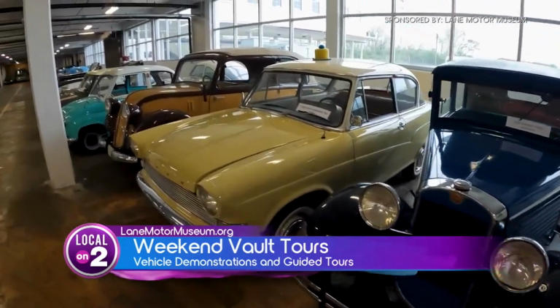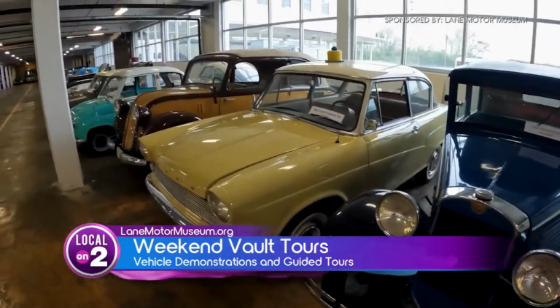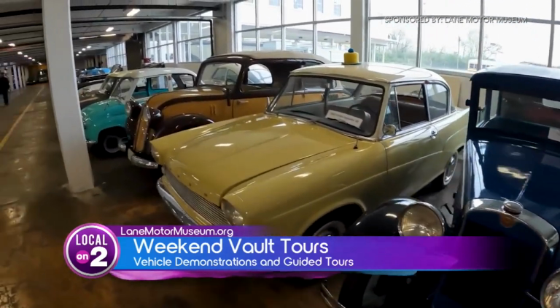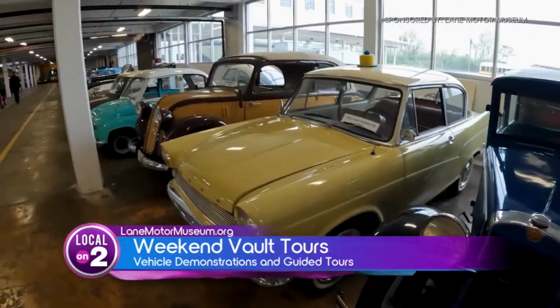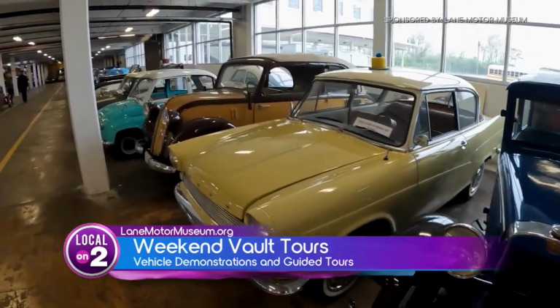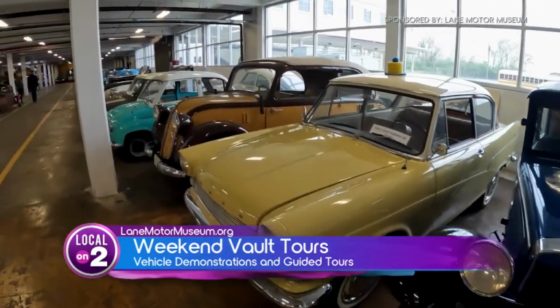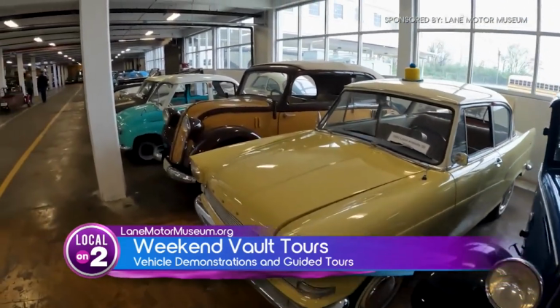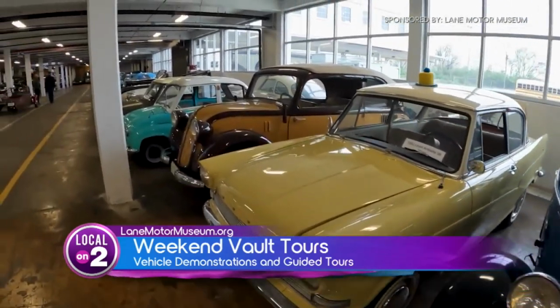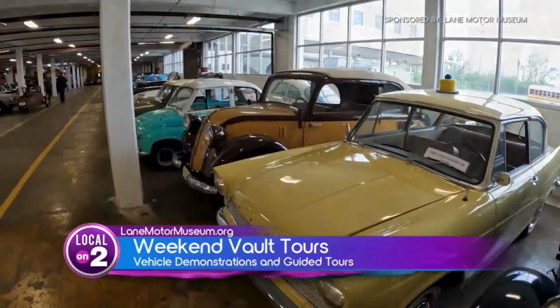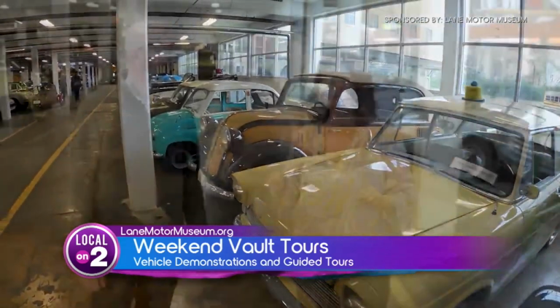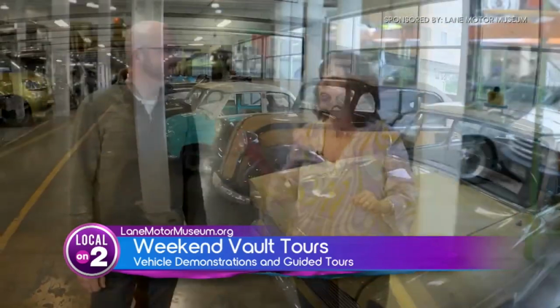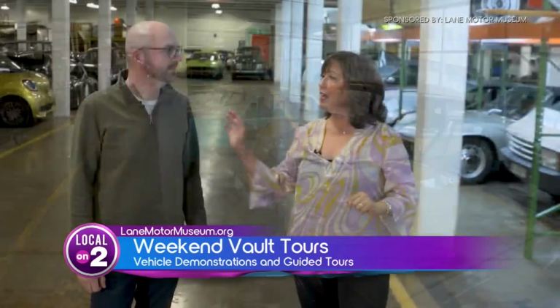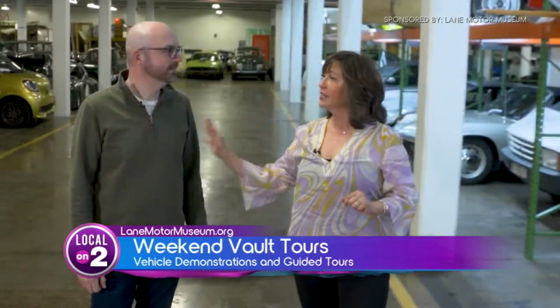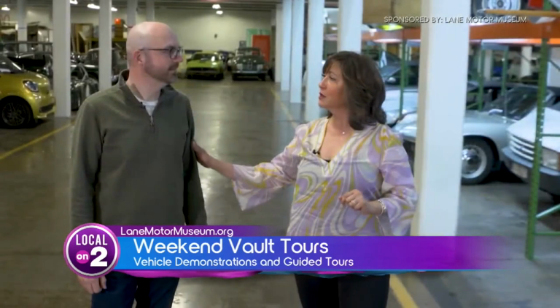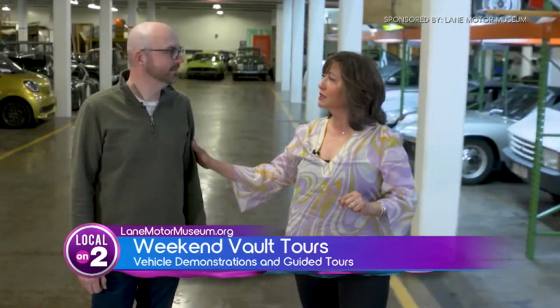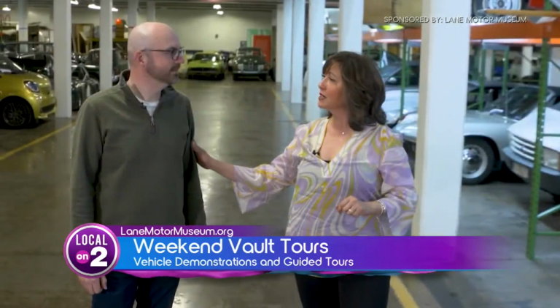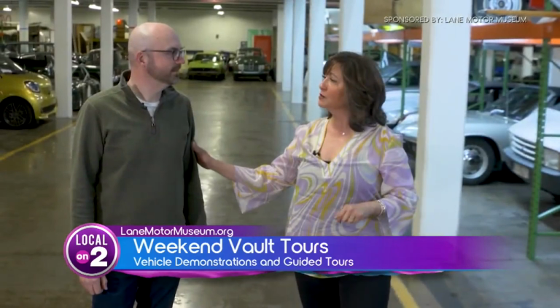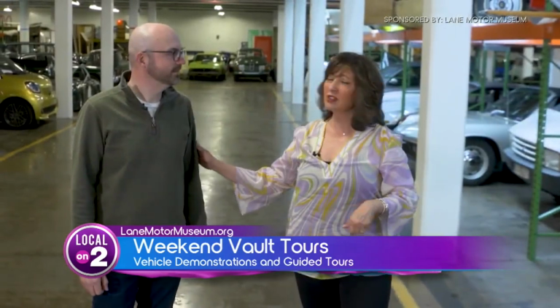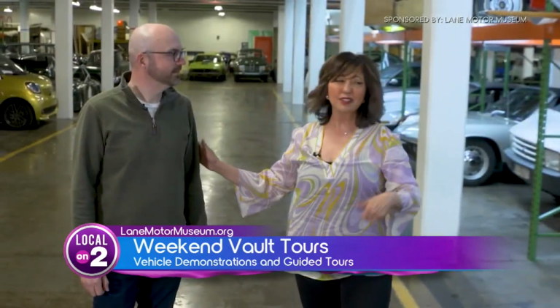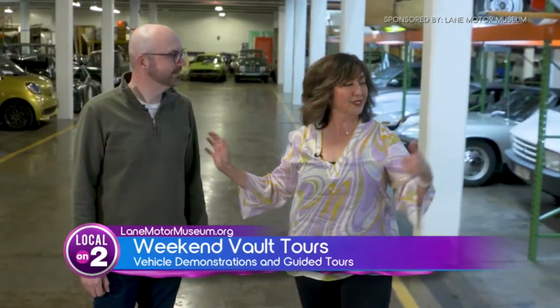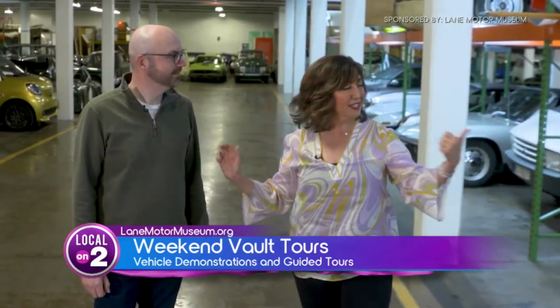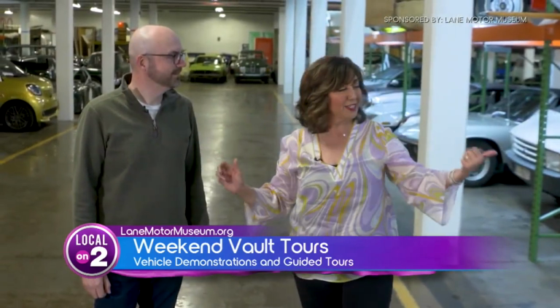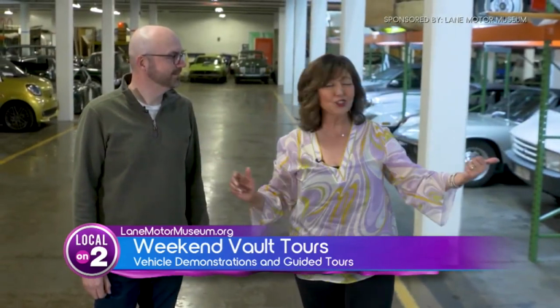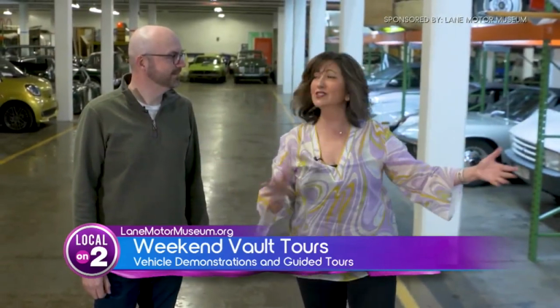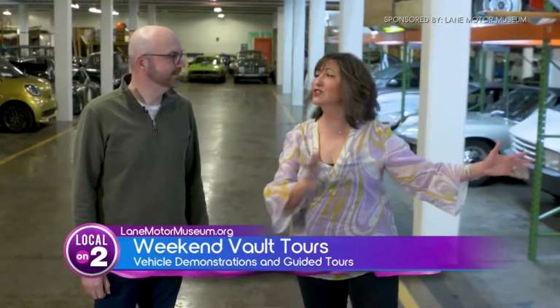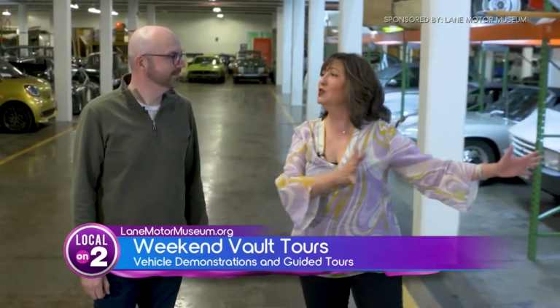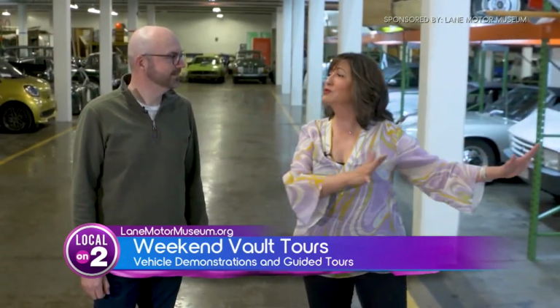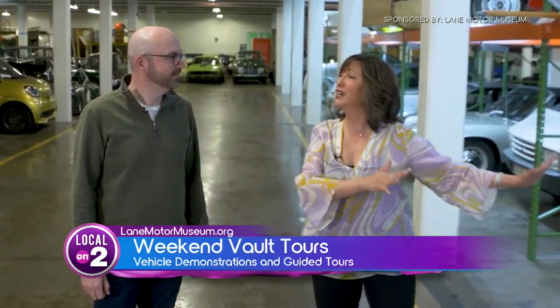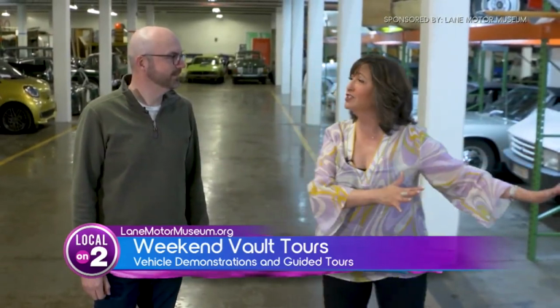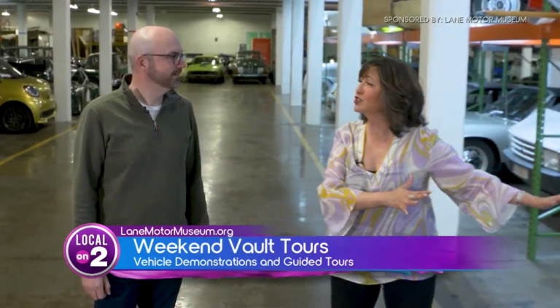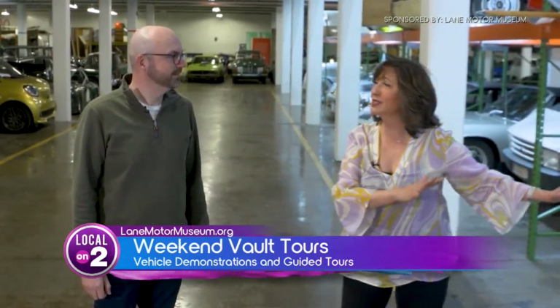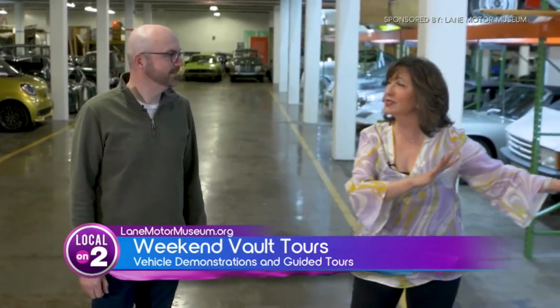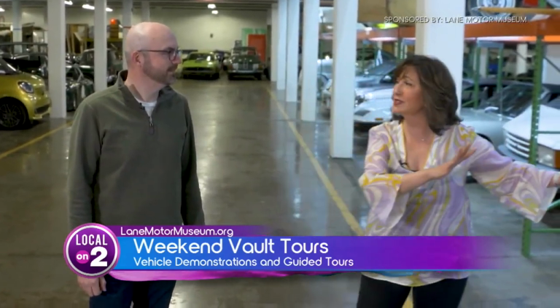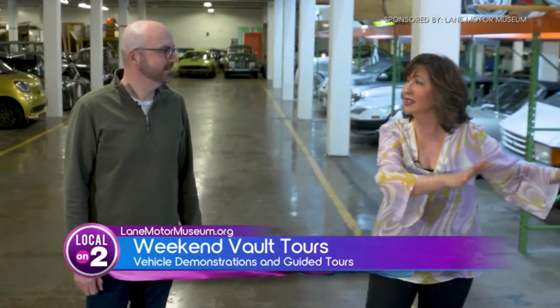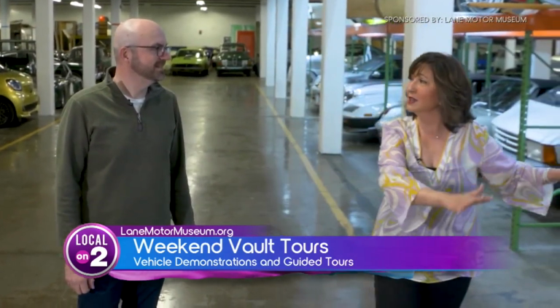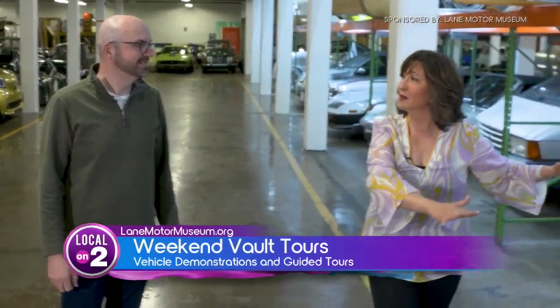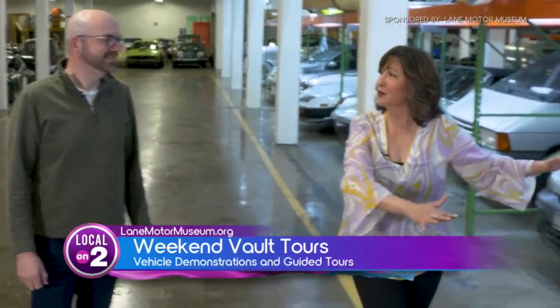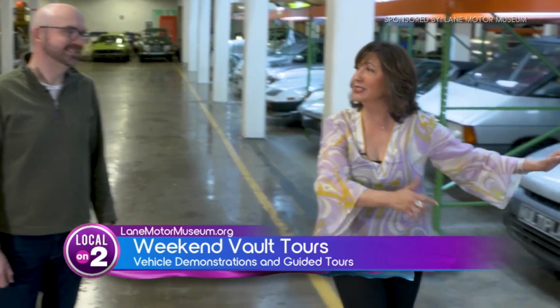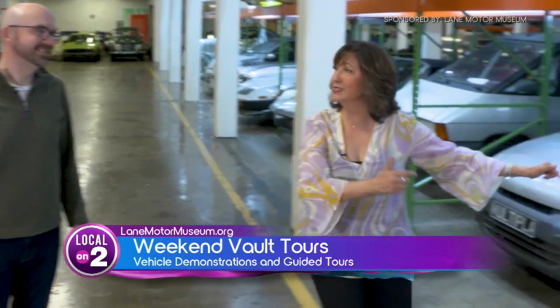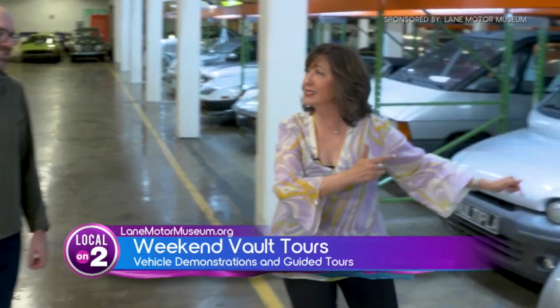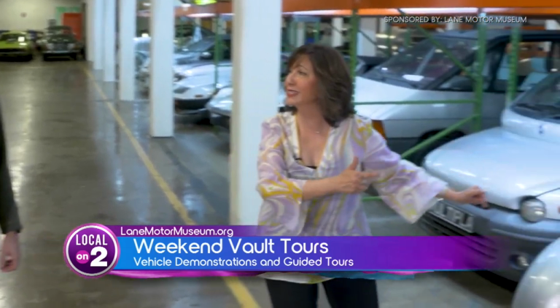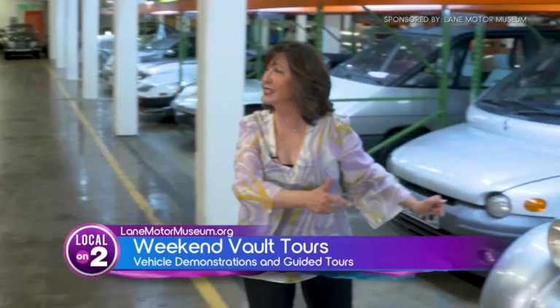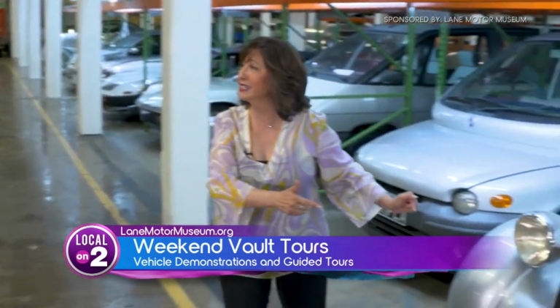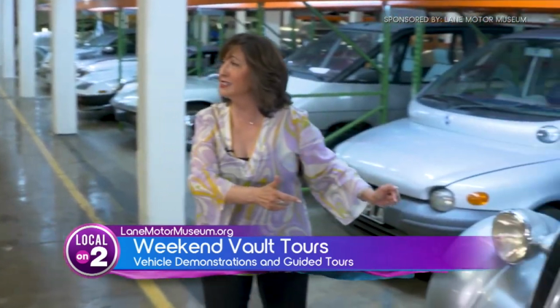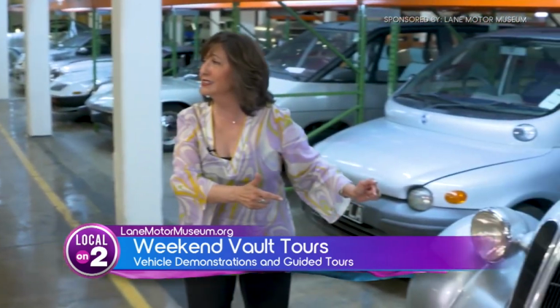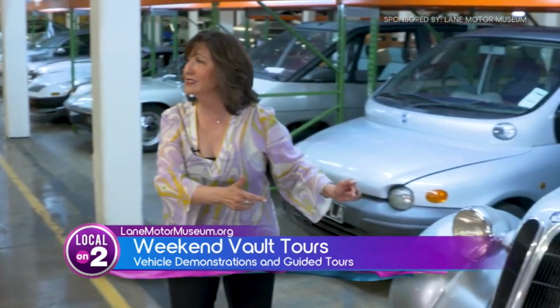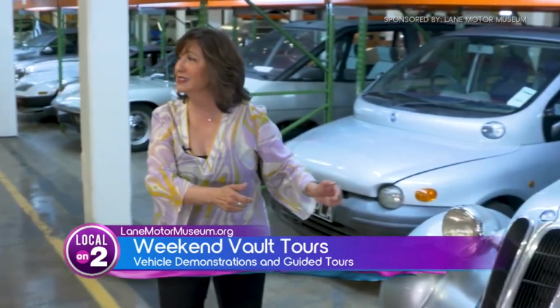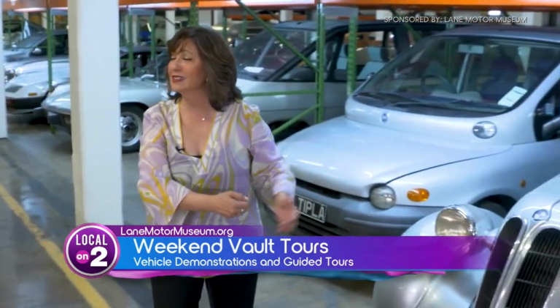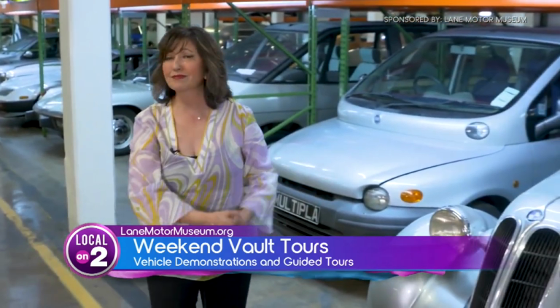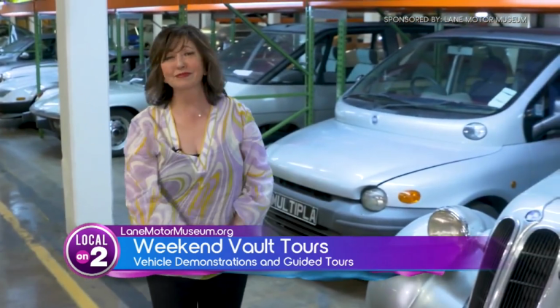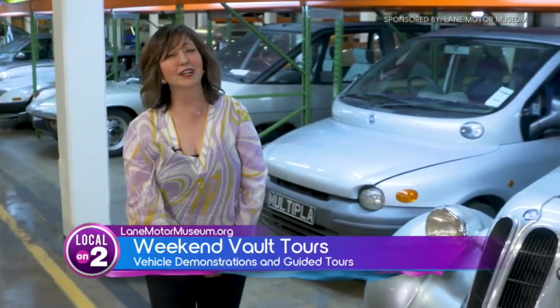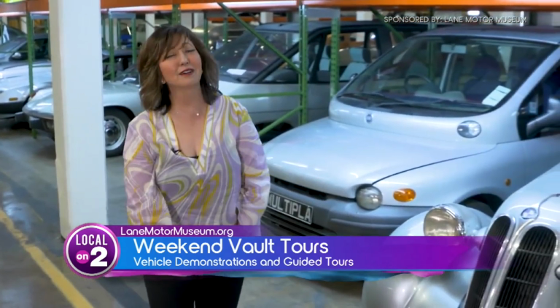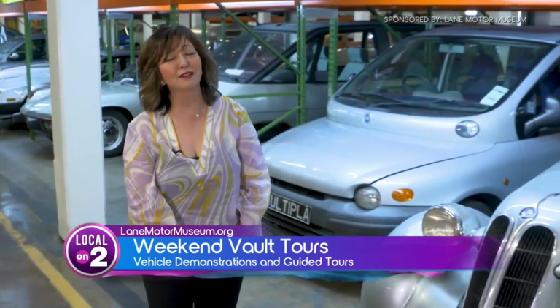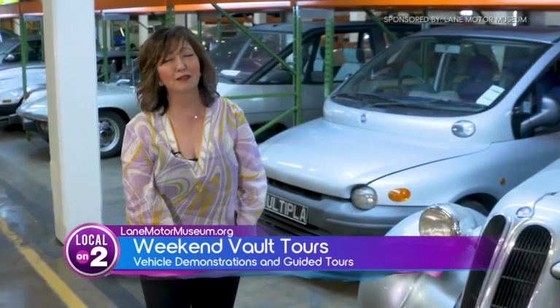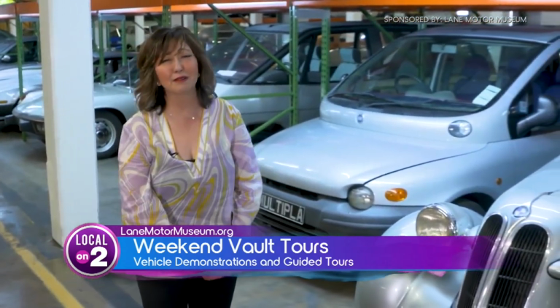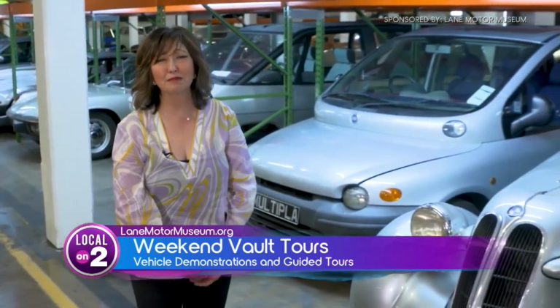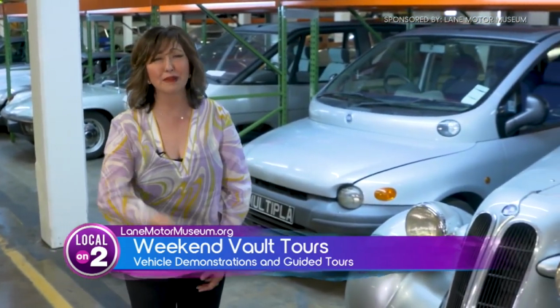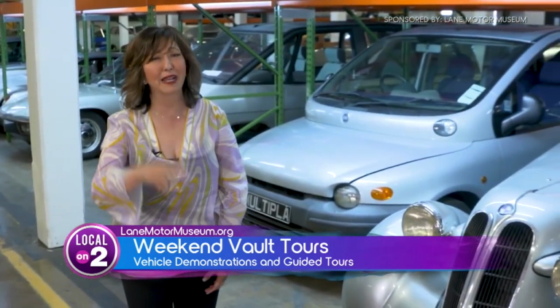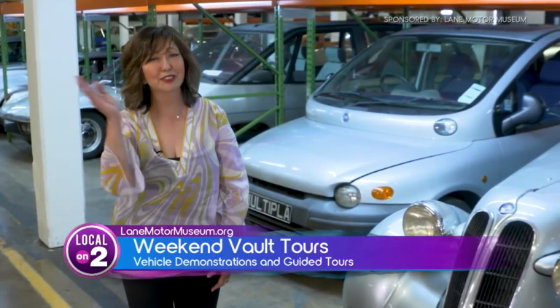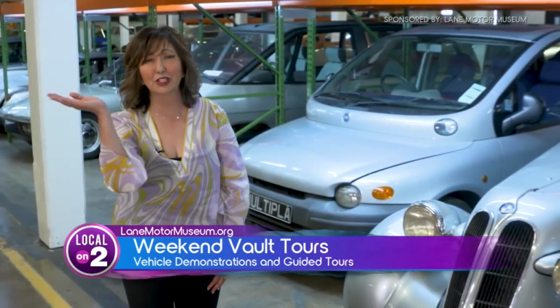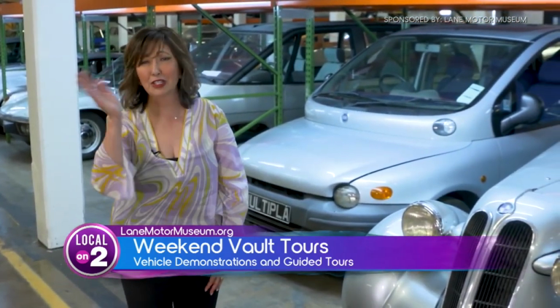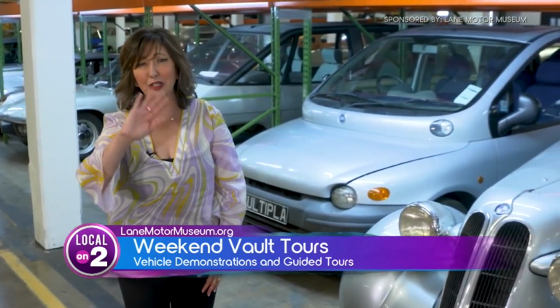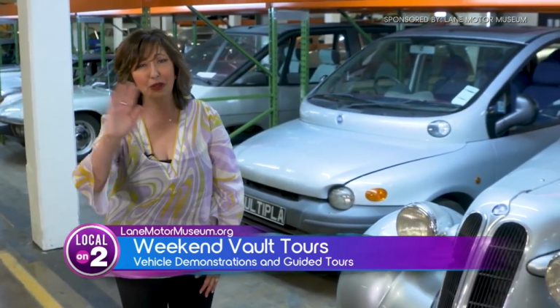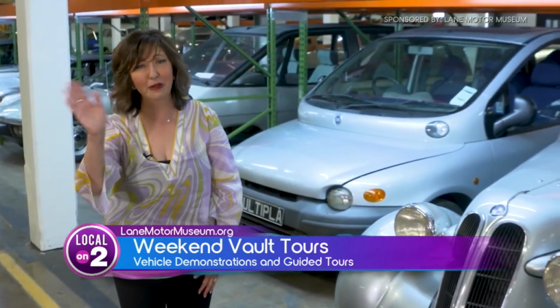Visitors can actually come see the vehicles in the vault, but only on weekends — you can learn all about that on the website at lanemotormuseum.org. And as for sitting in one of these cars — no, no, no.